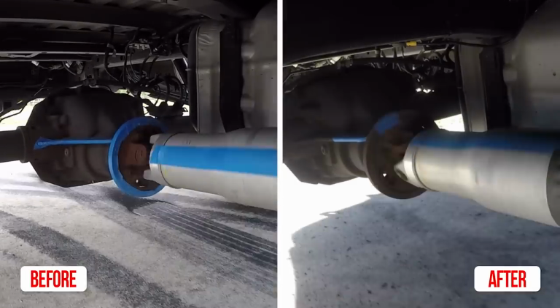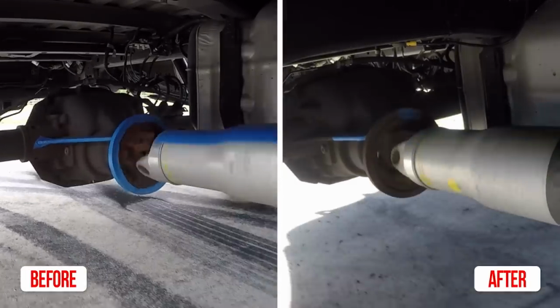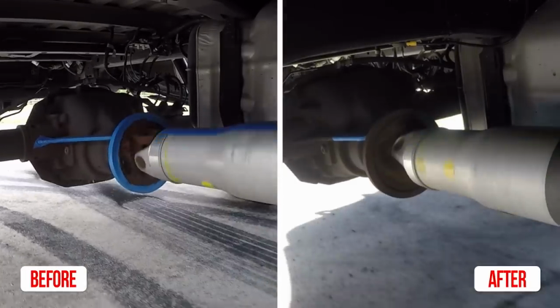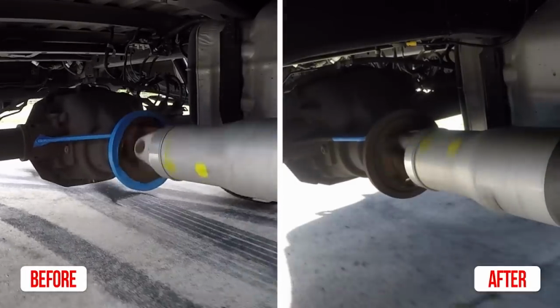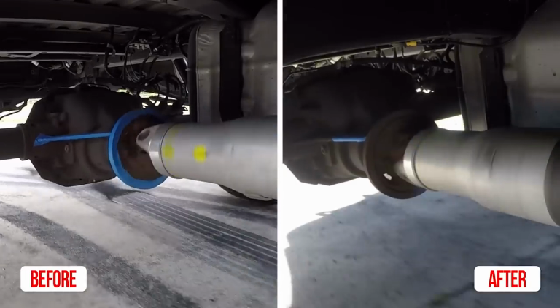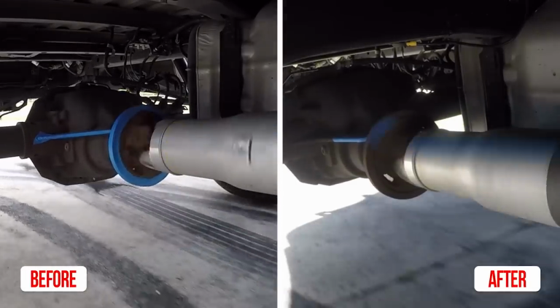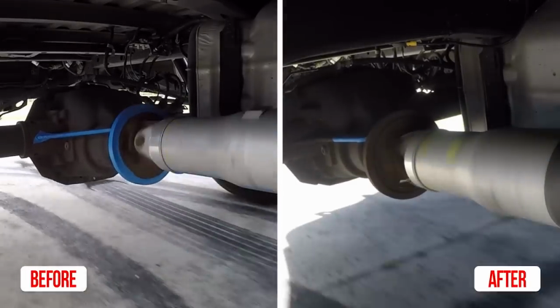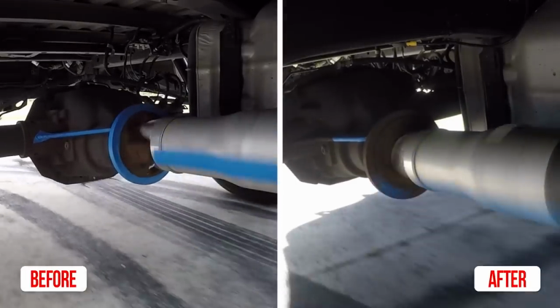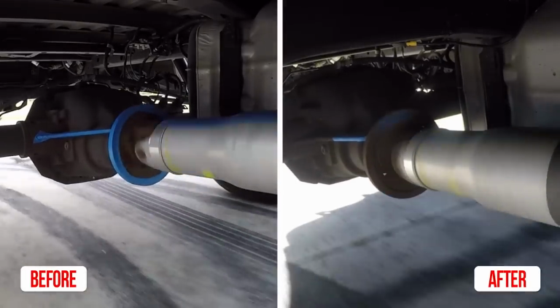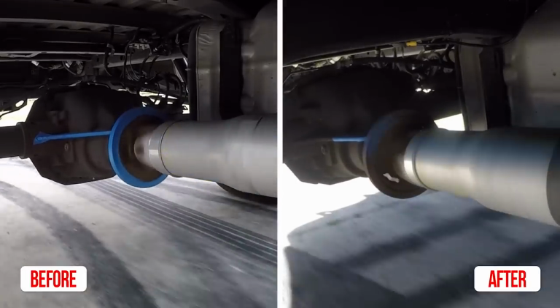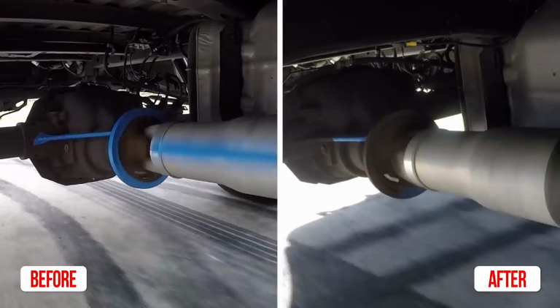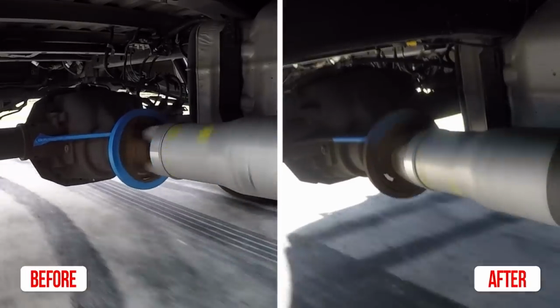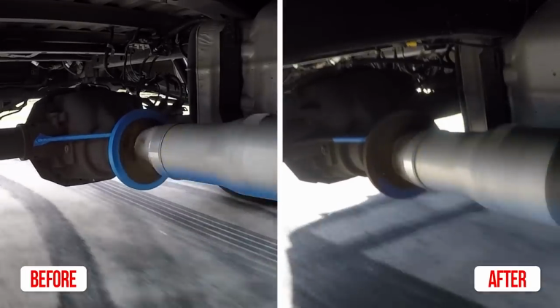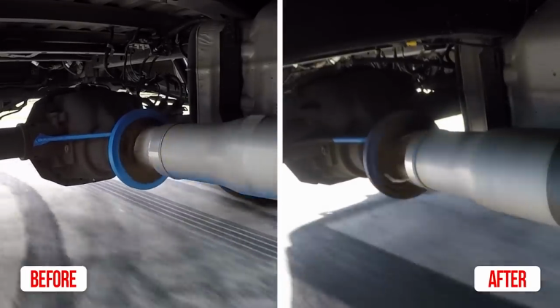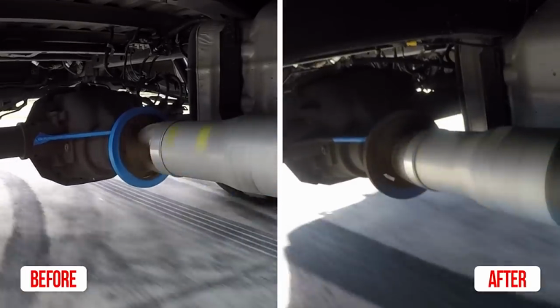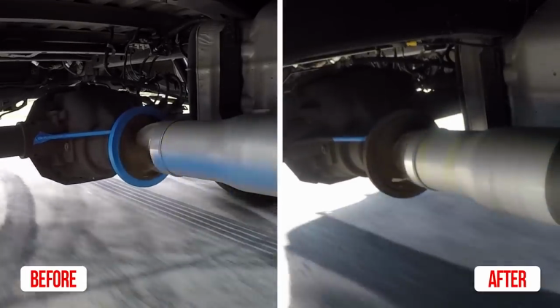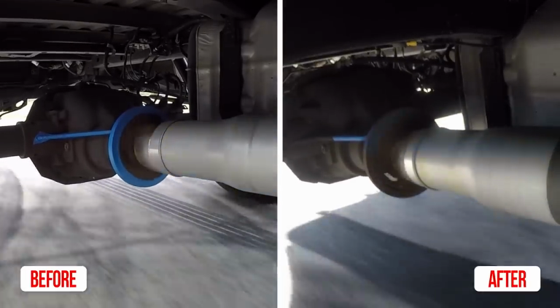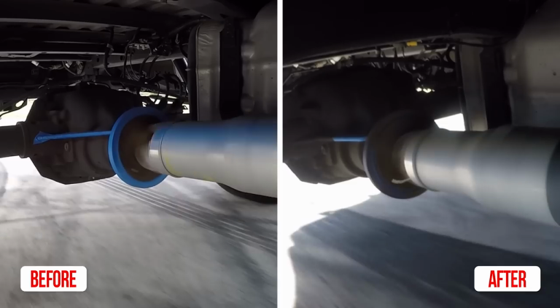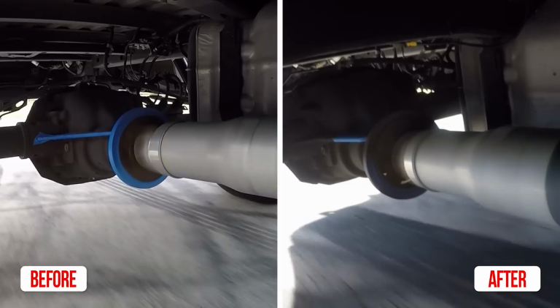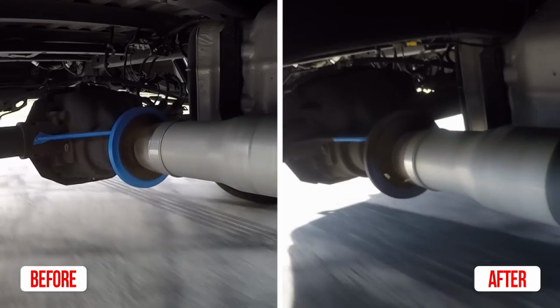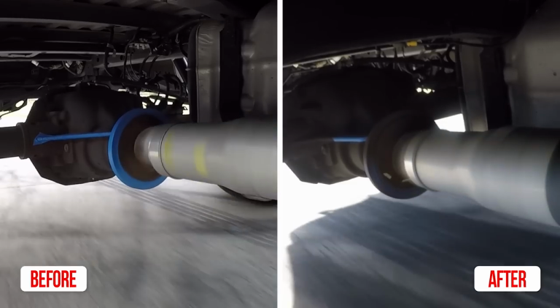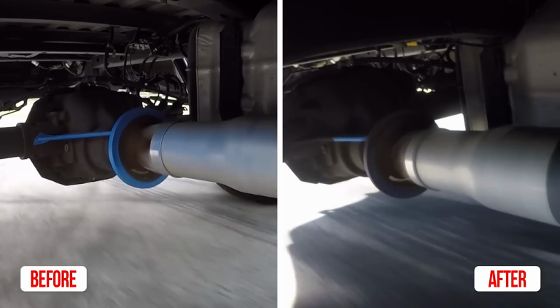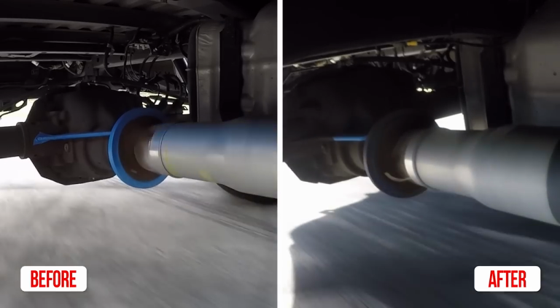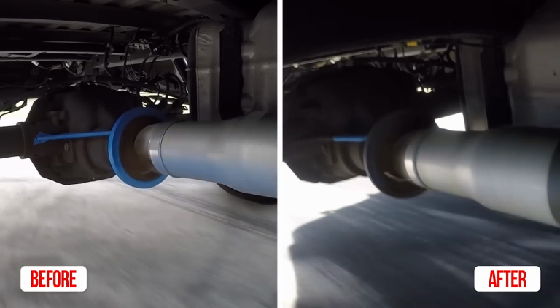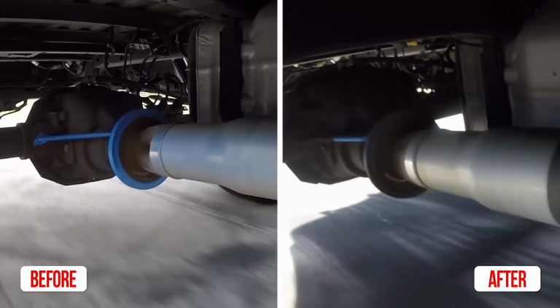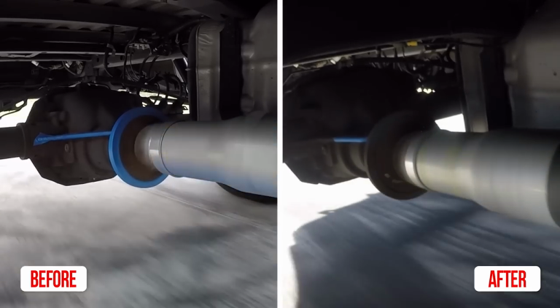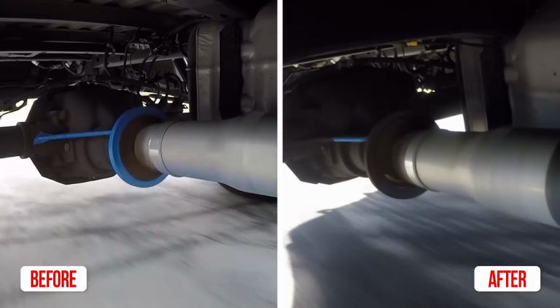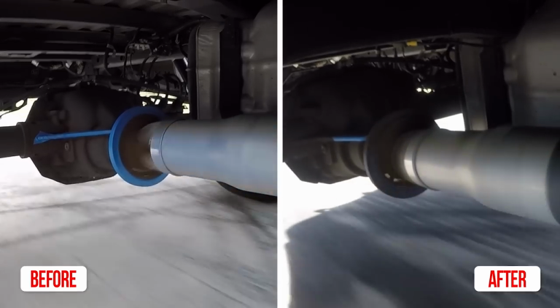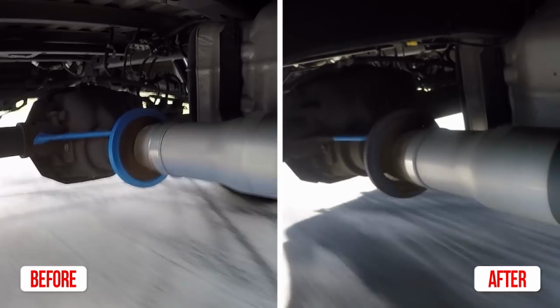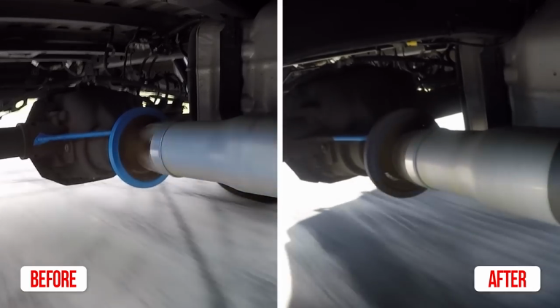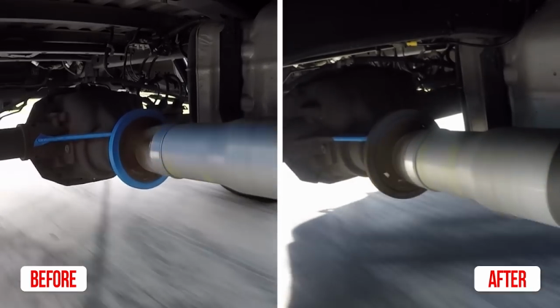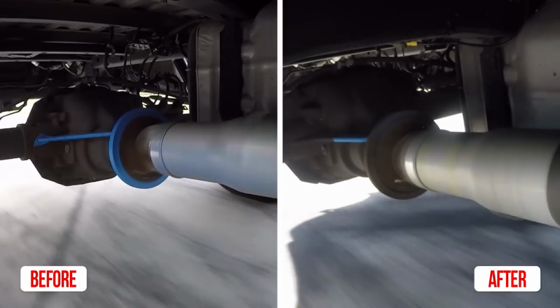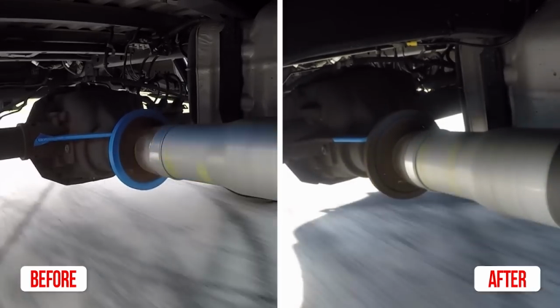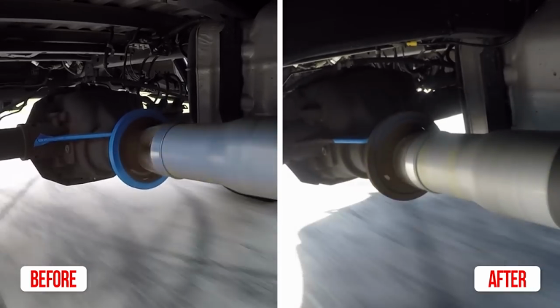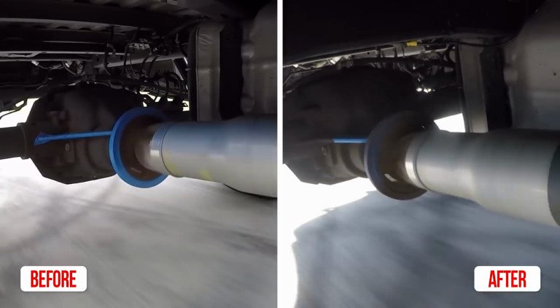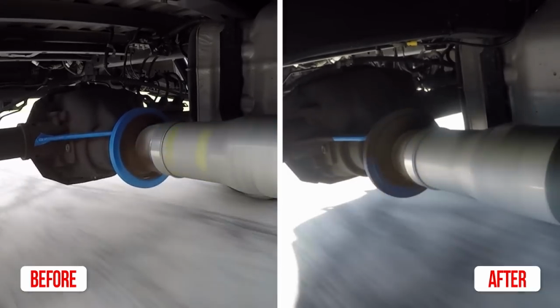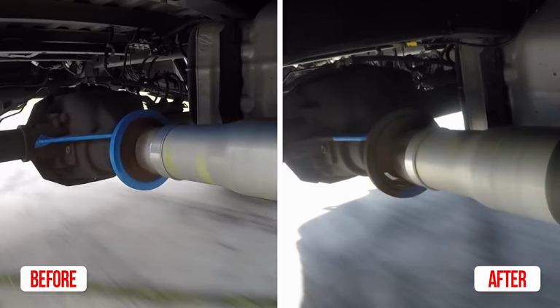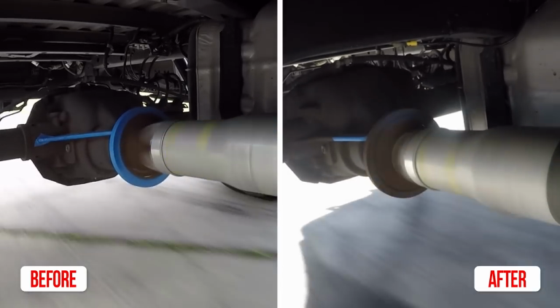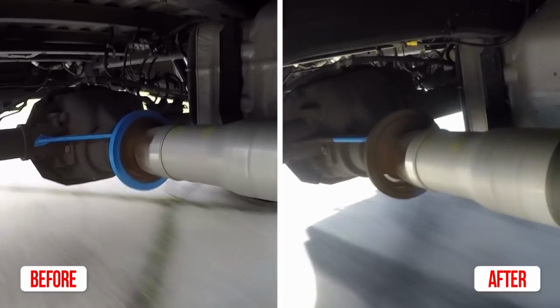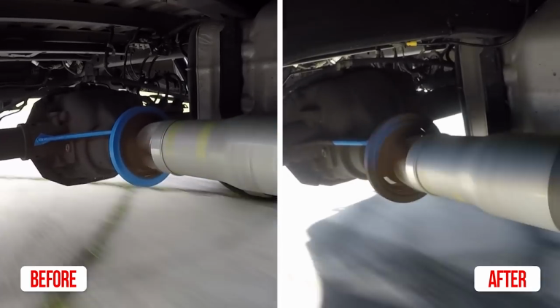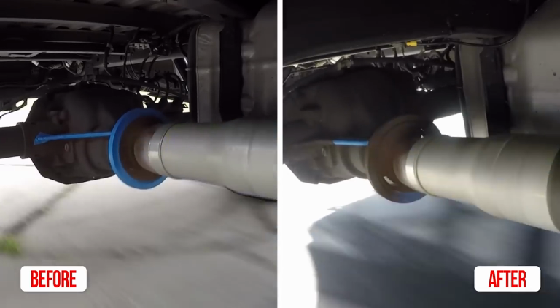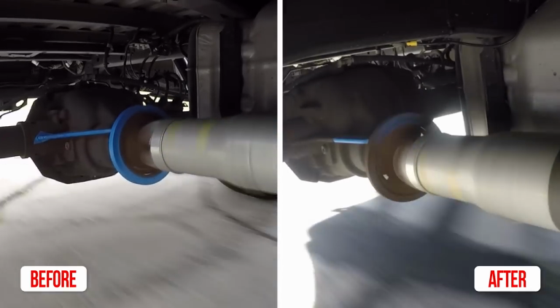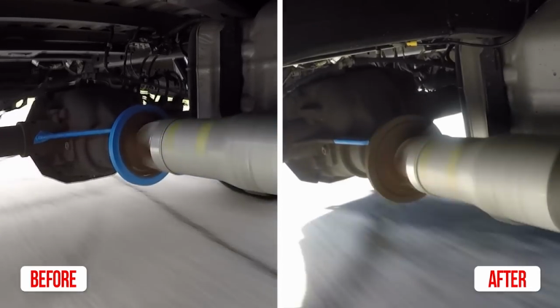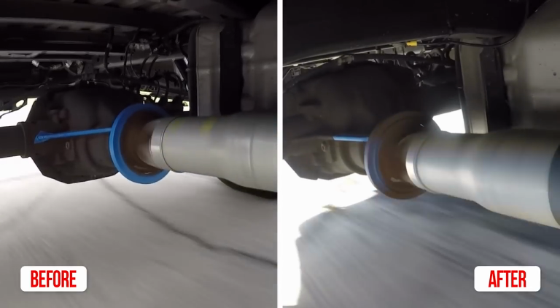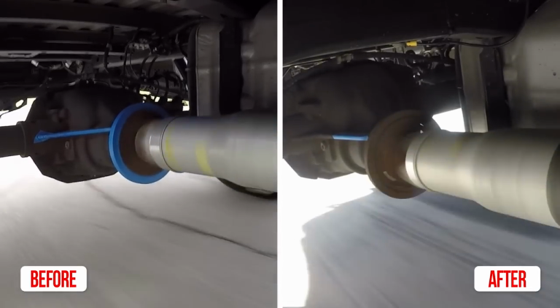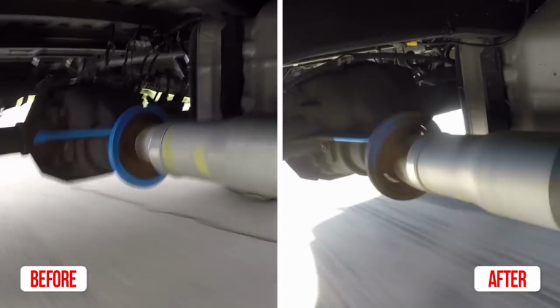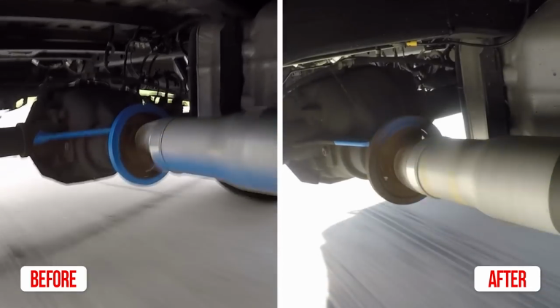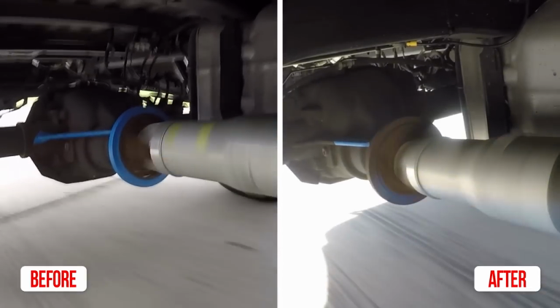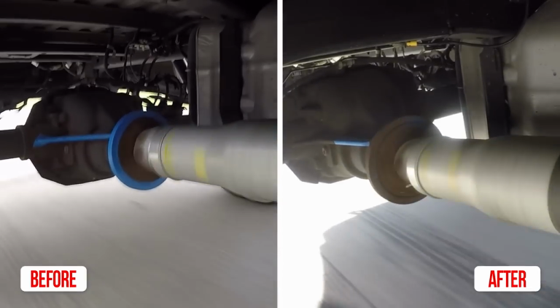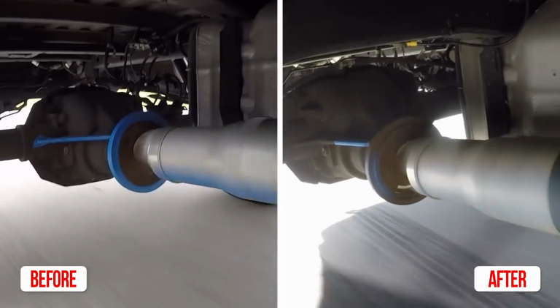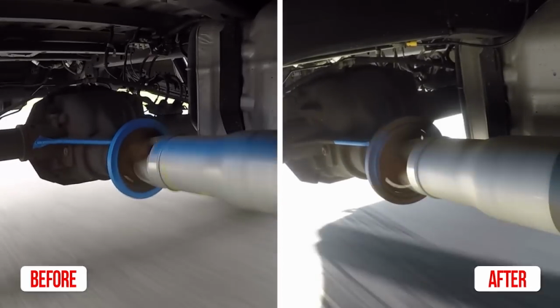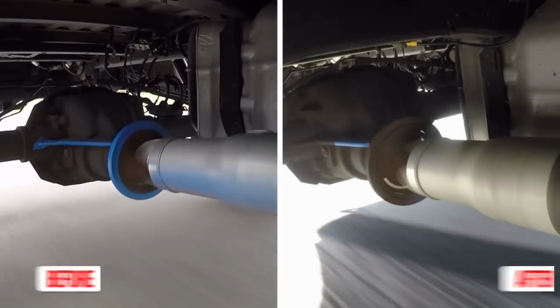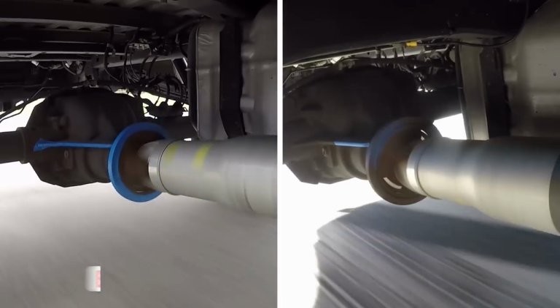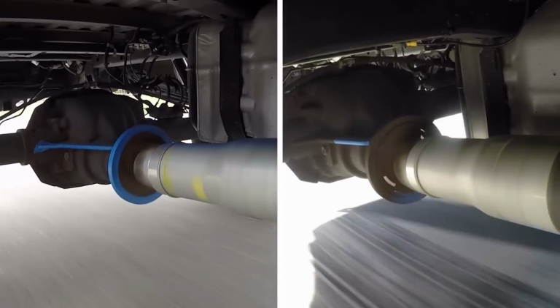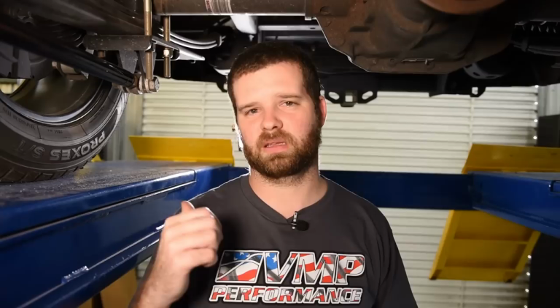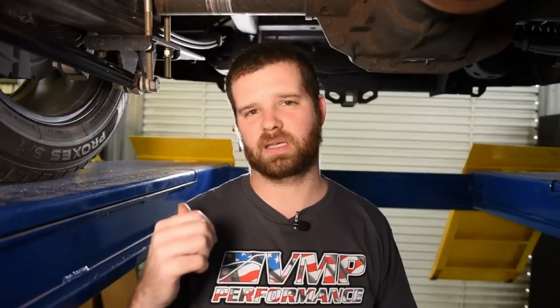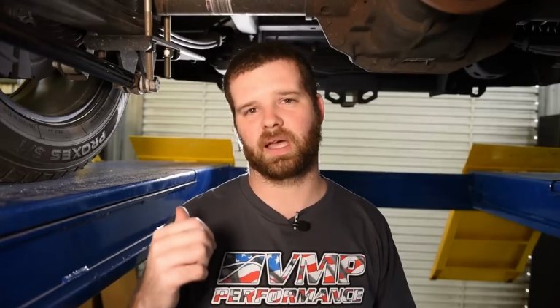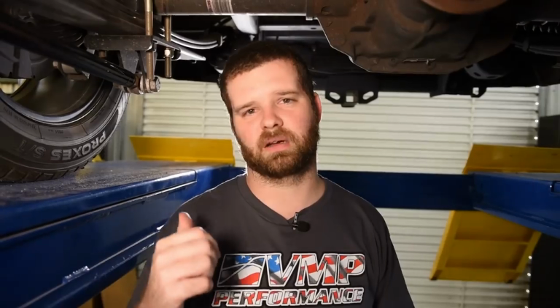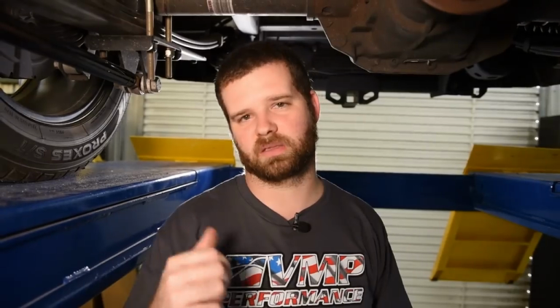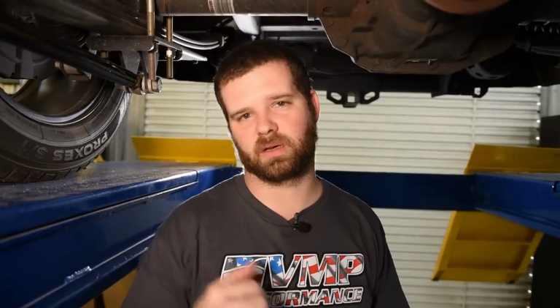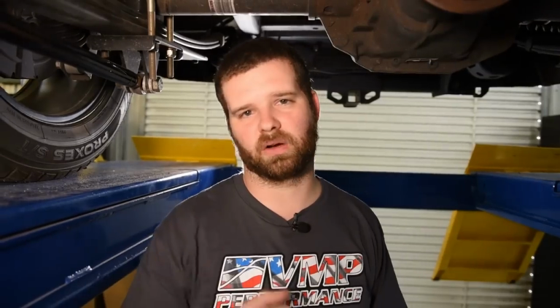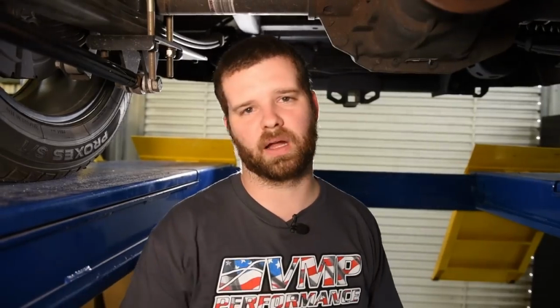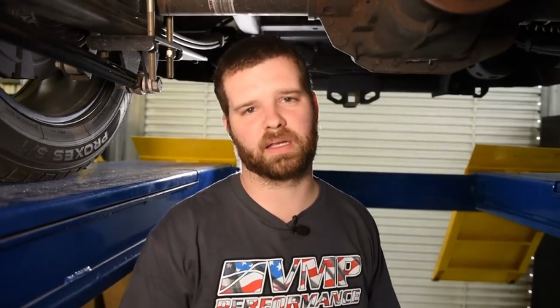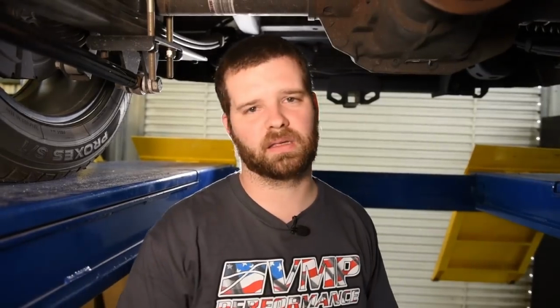It's also worth noting that we did both of these videos with the suspension on the same surface — the only thing different being the suspension and the tires that are on it.